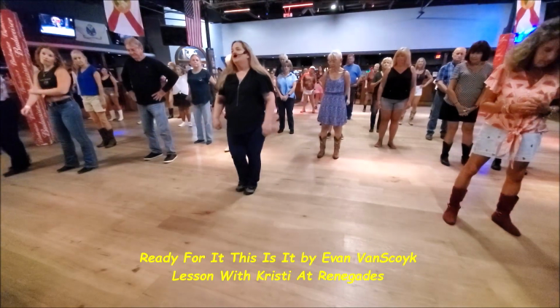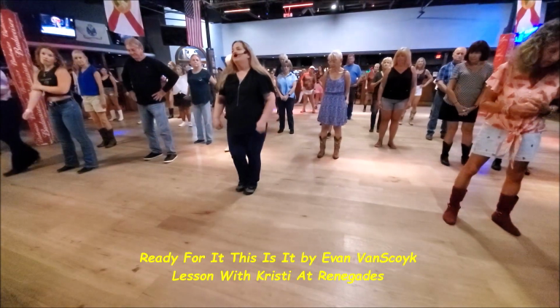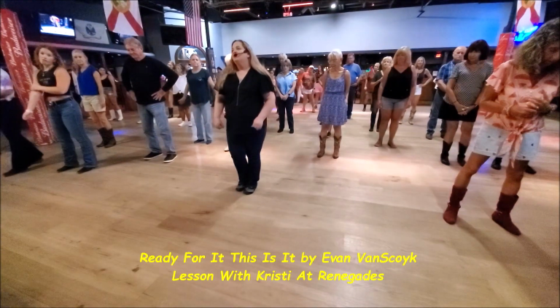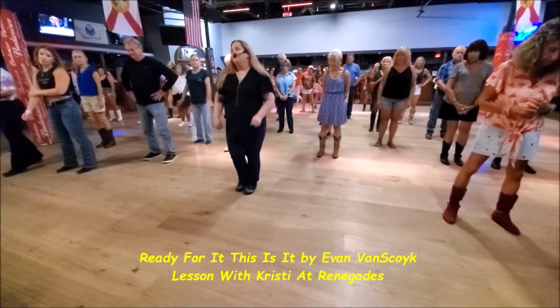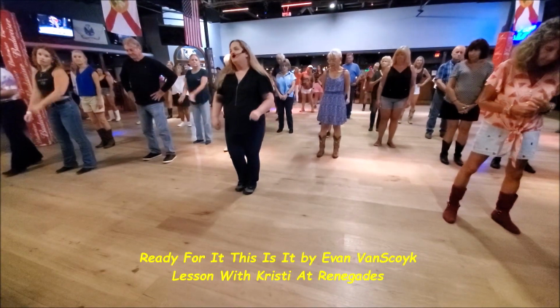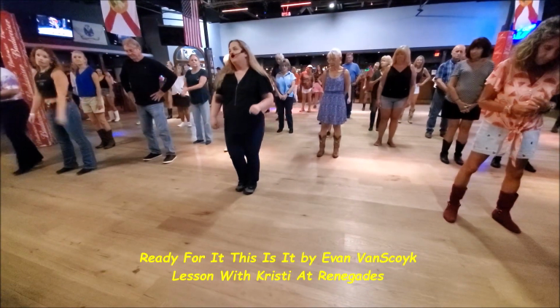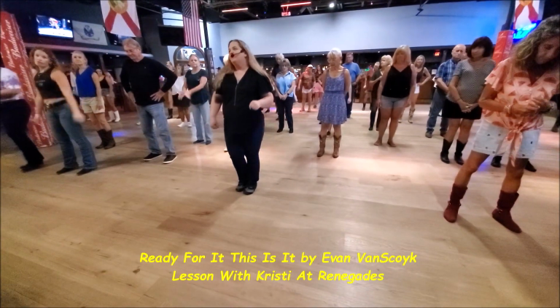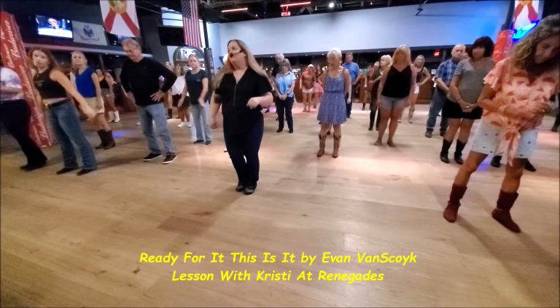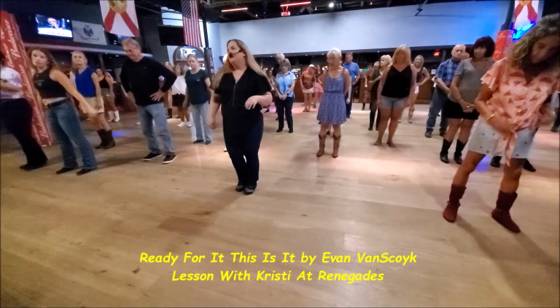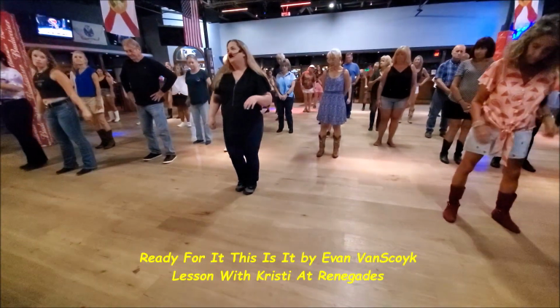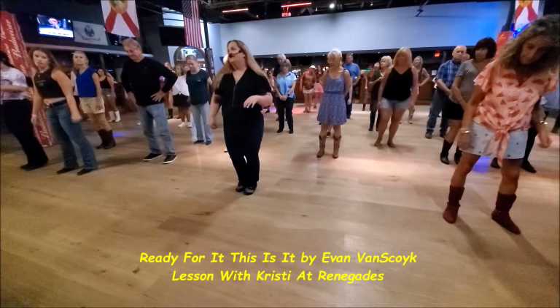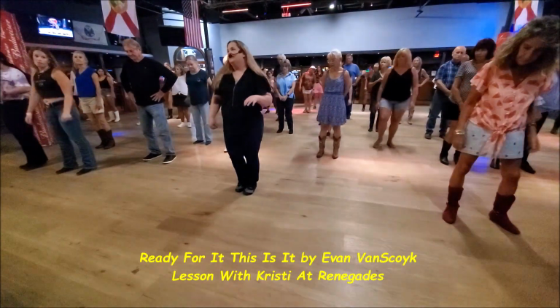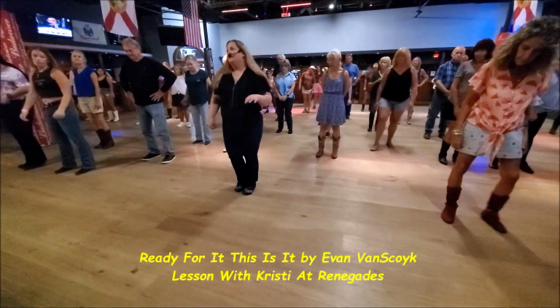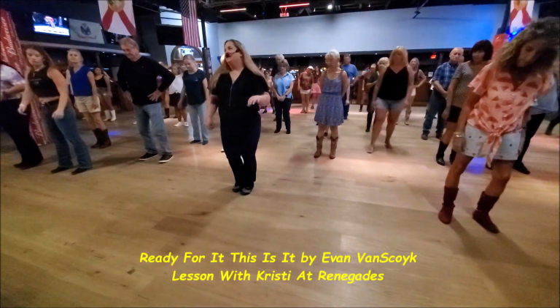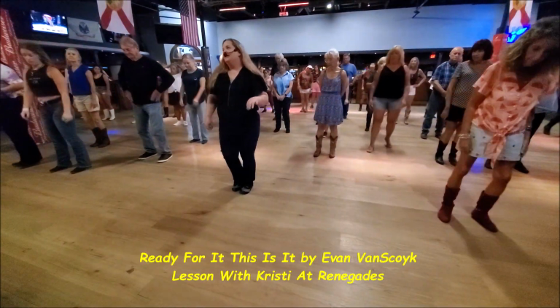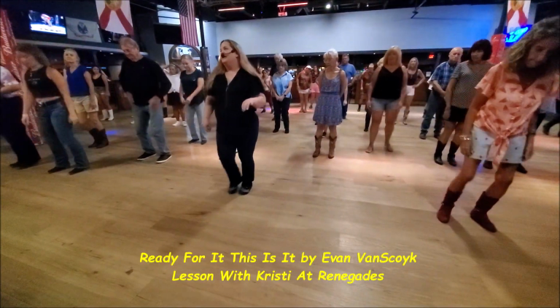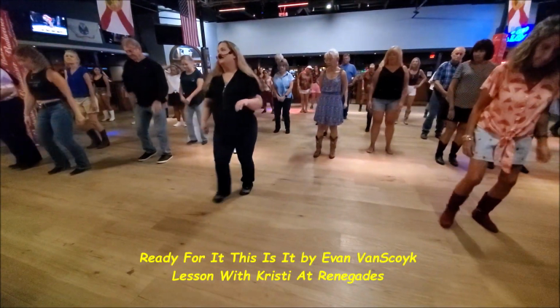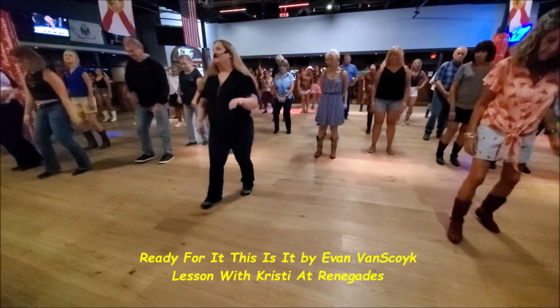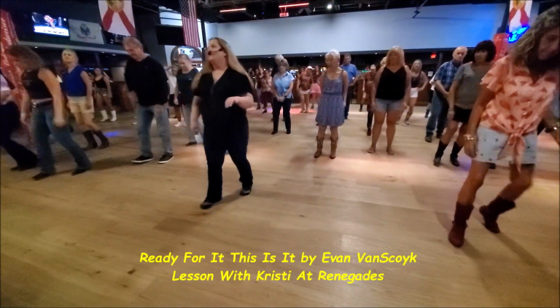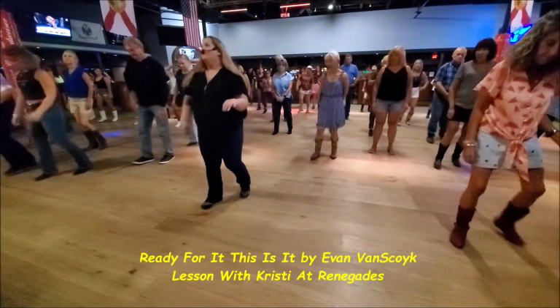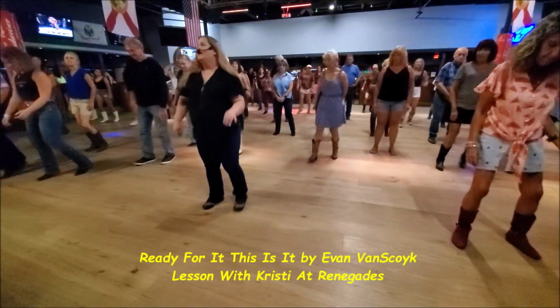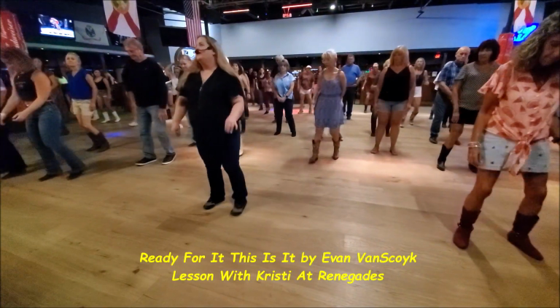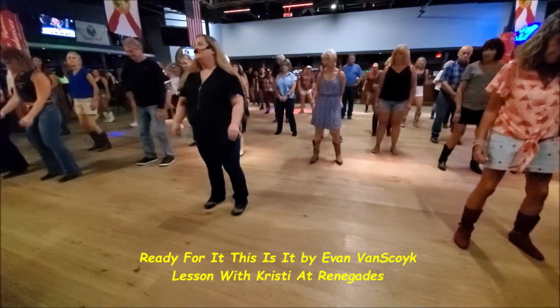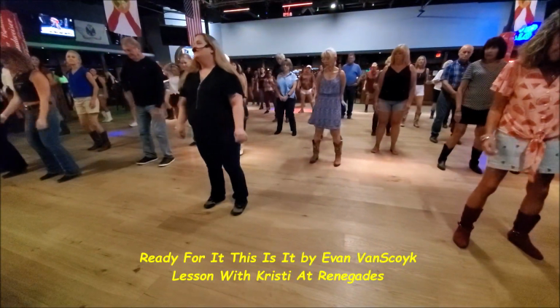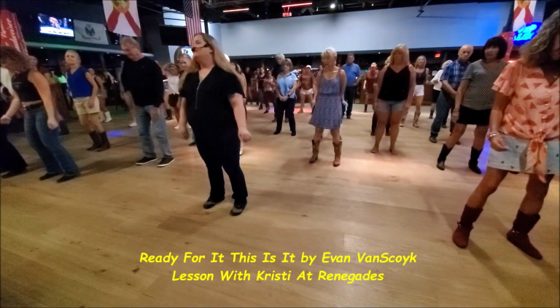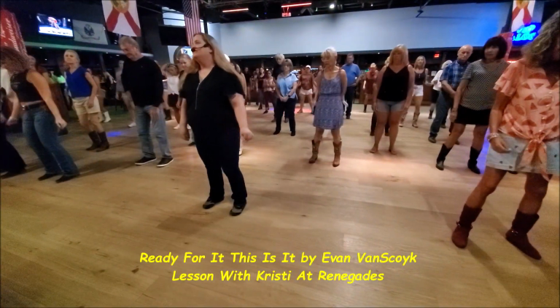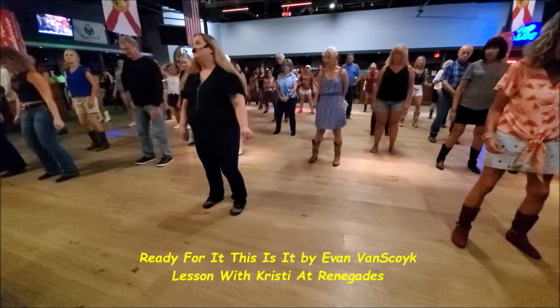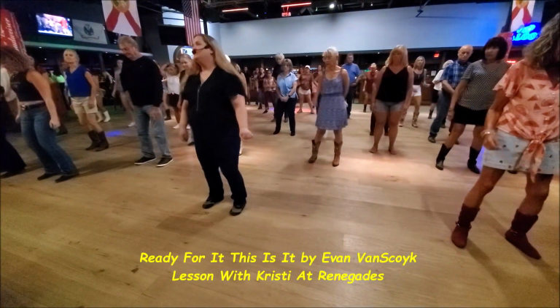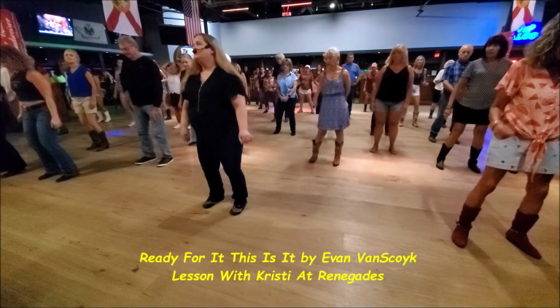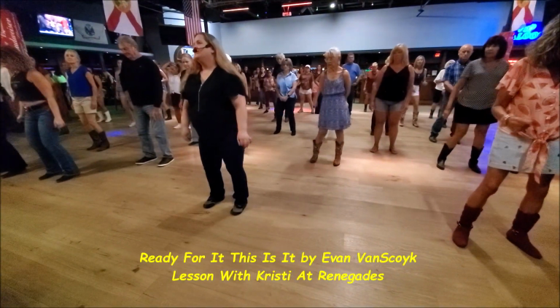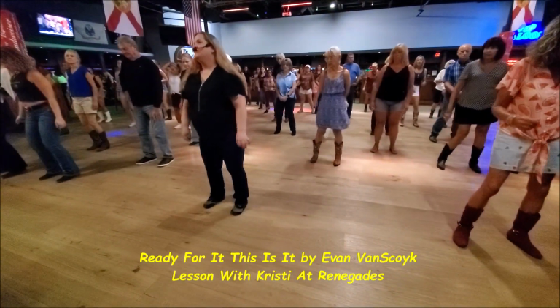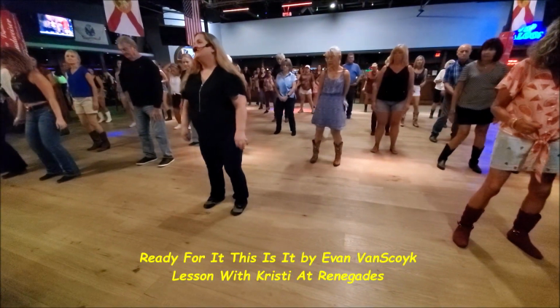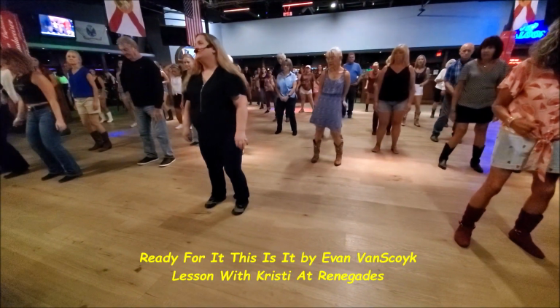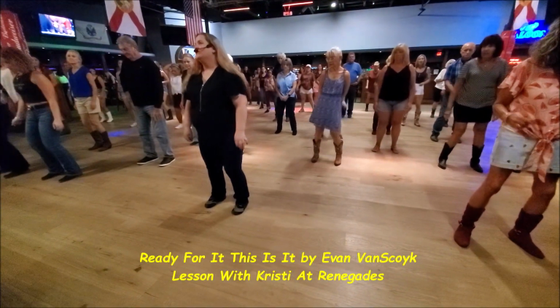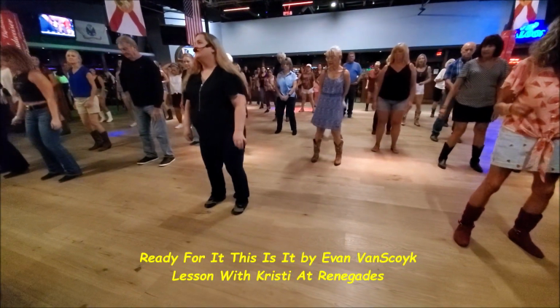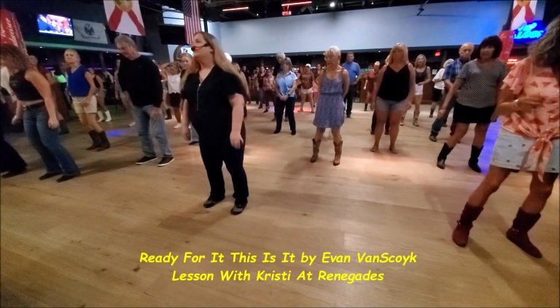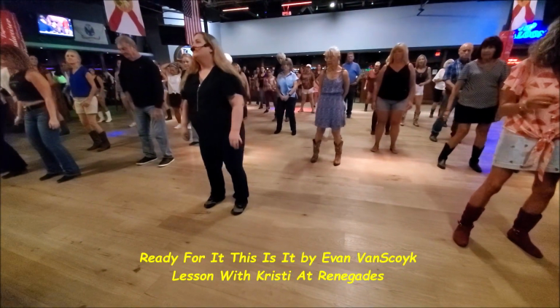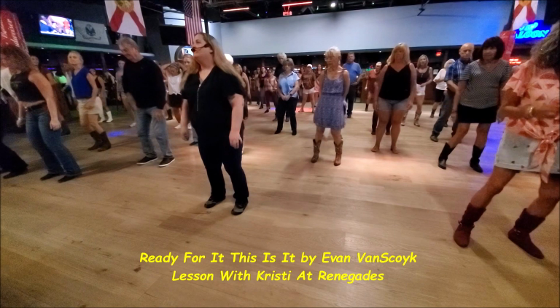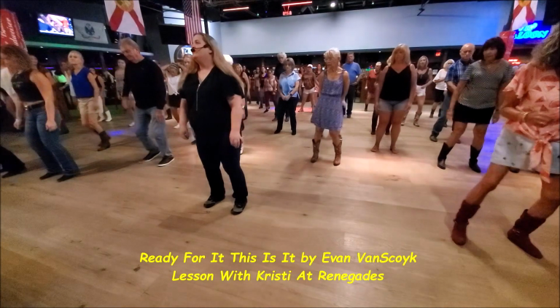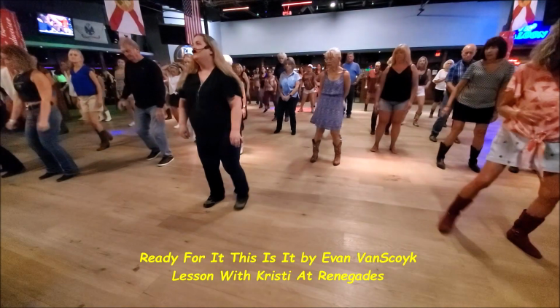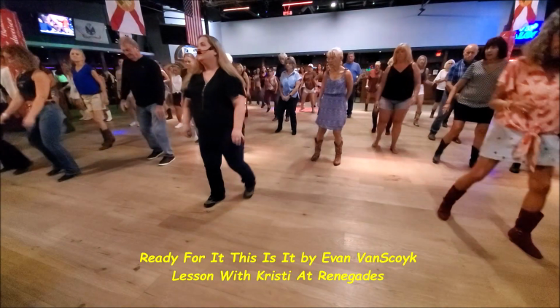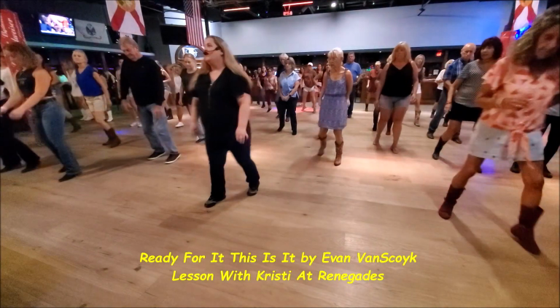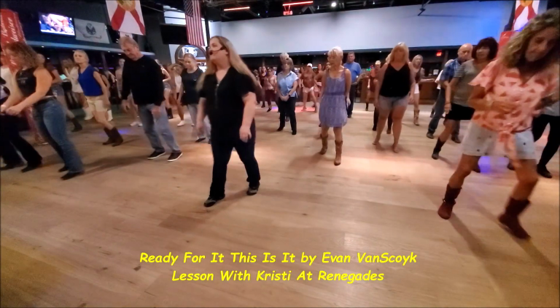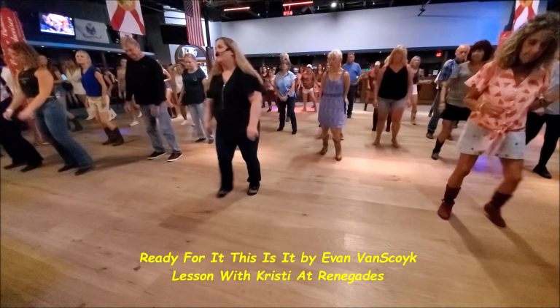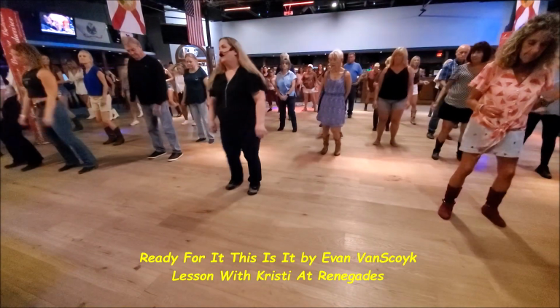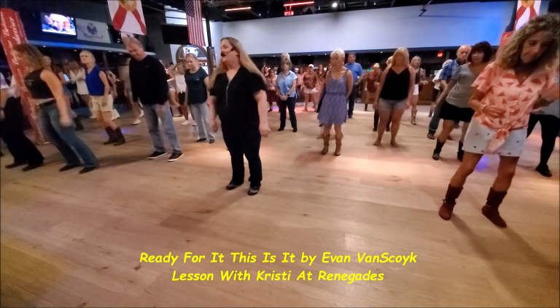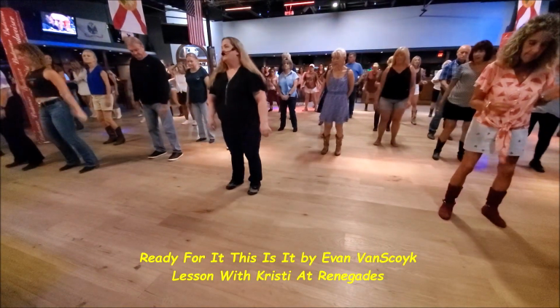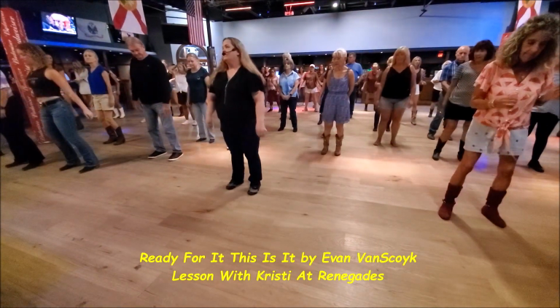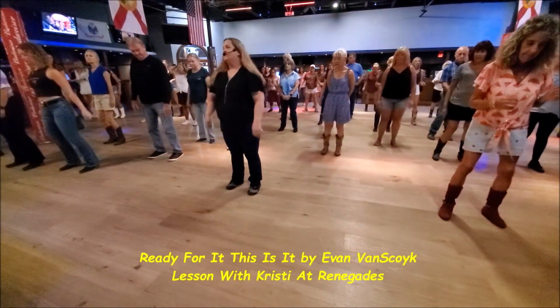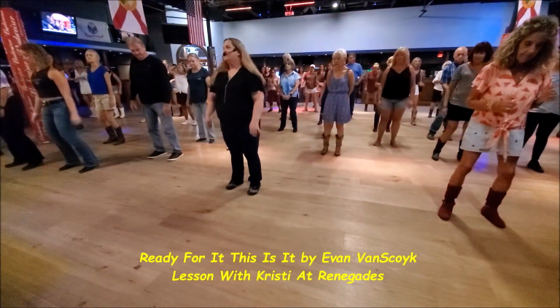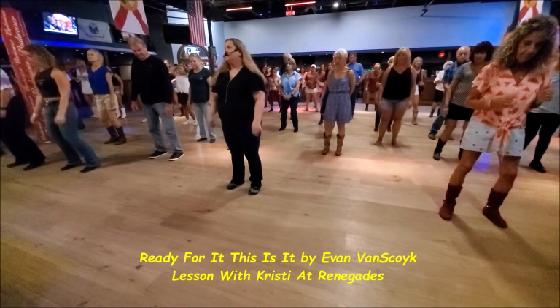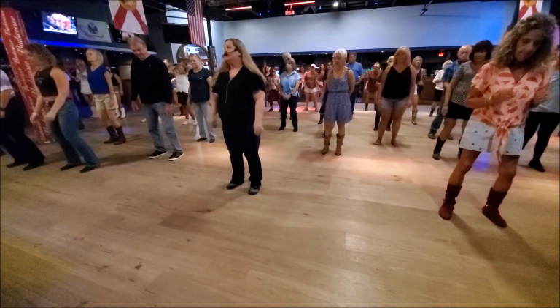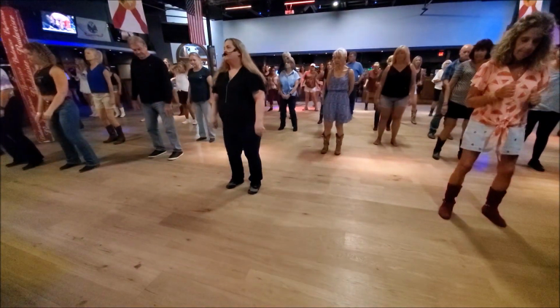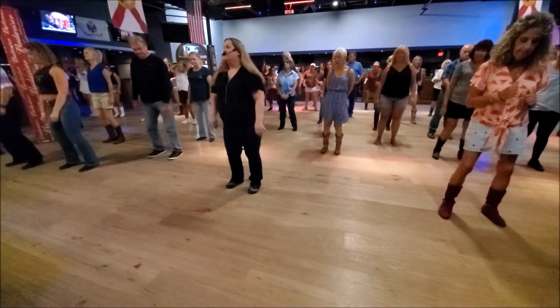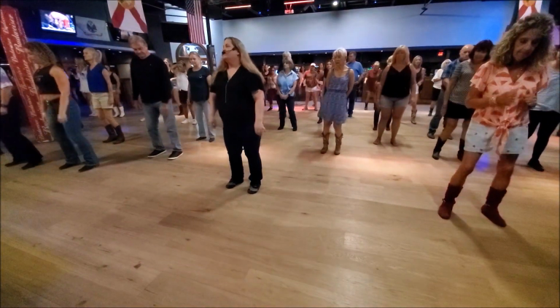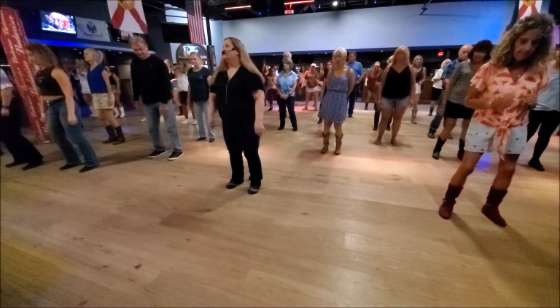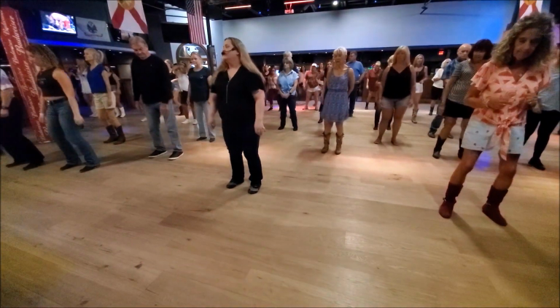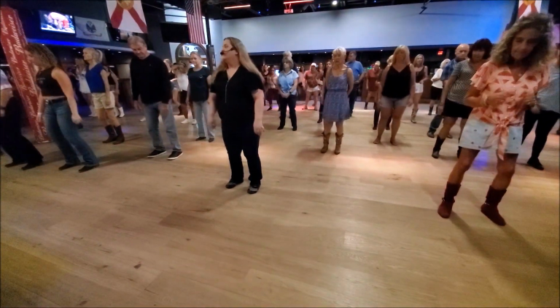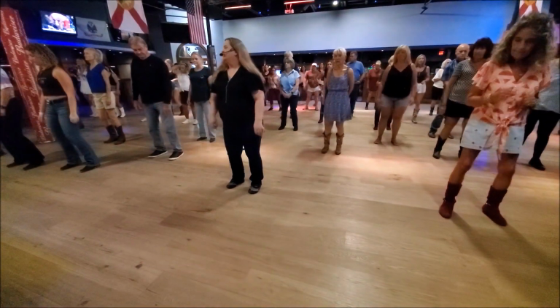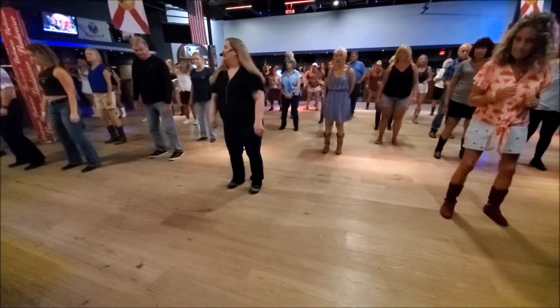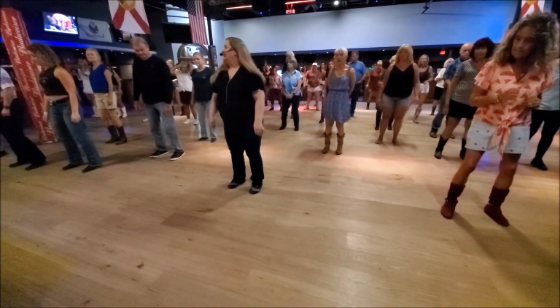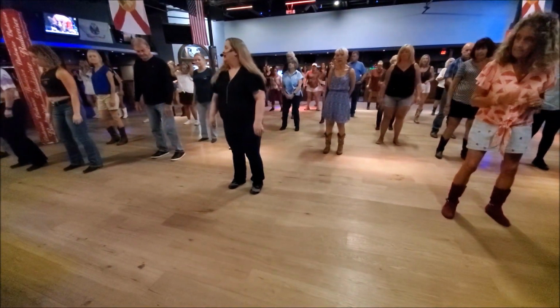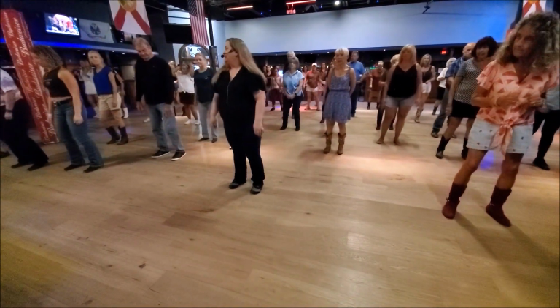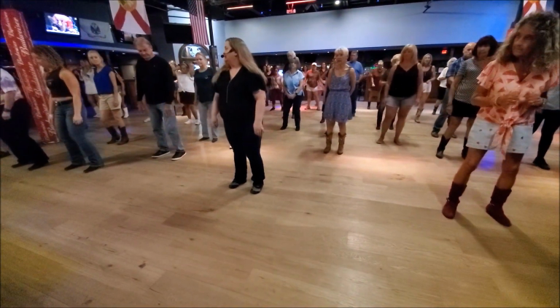So, jump it forward. Ready? And one, two, shake it, three, four, five, six, shake it, seven, eight.